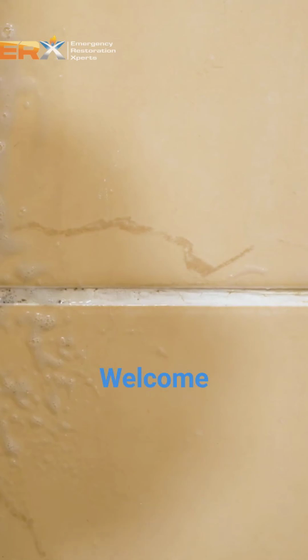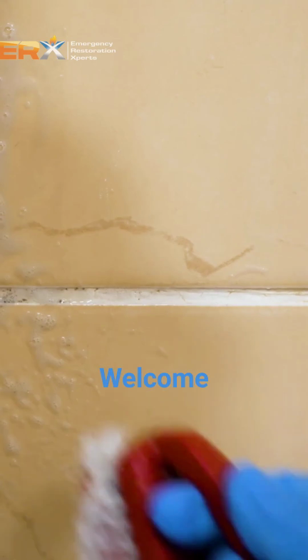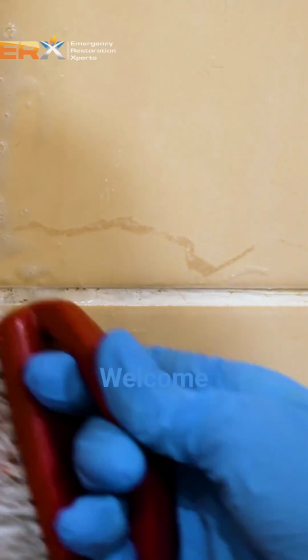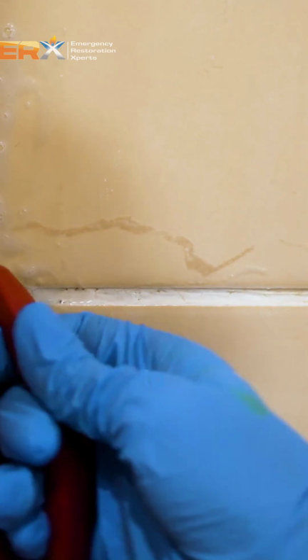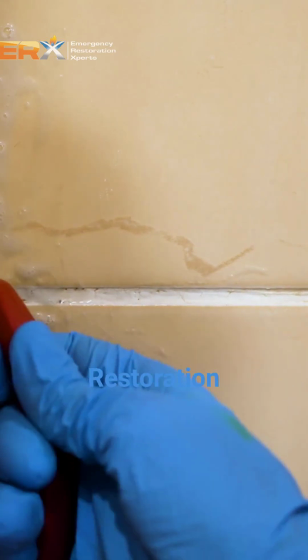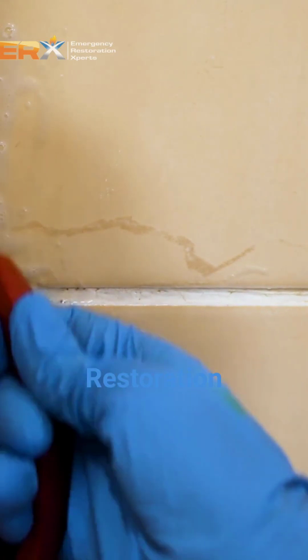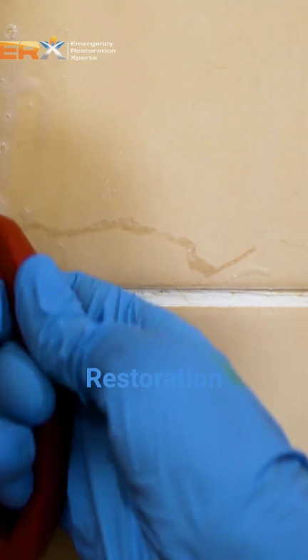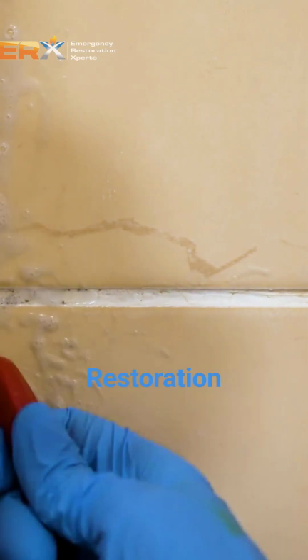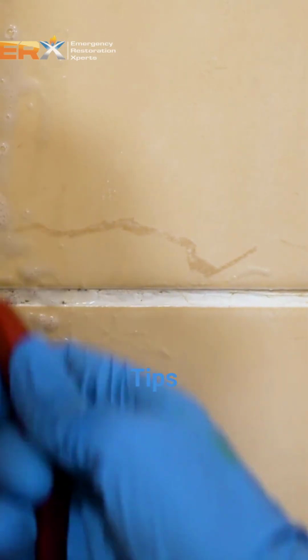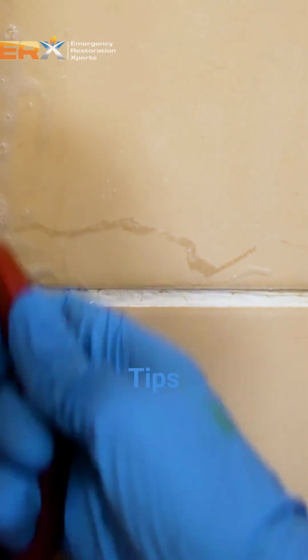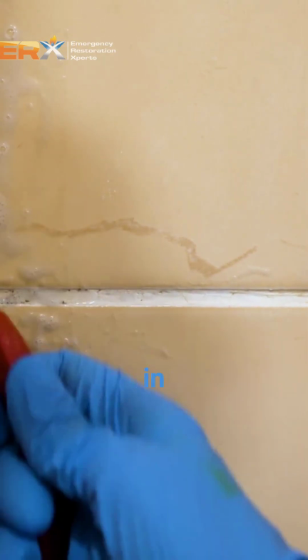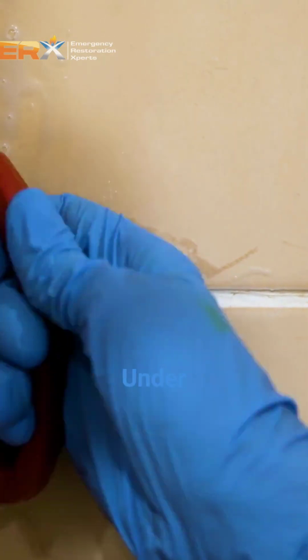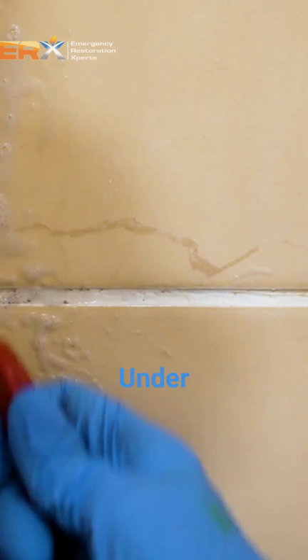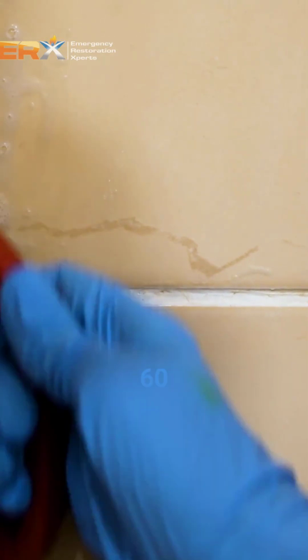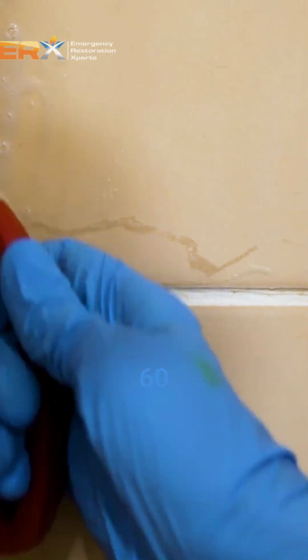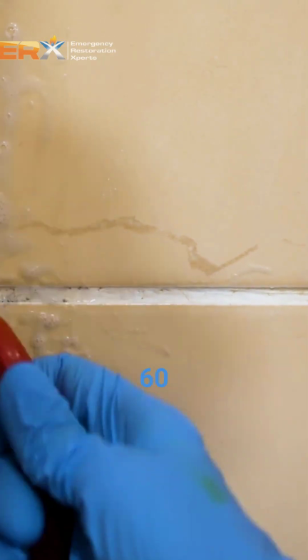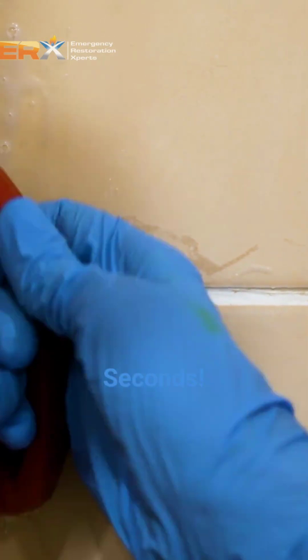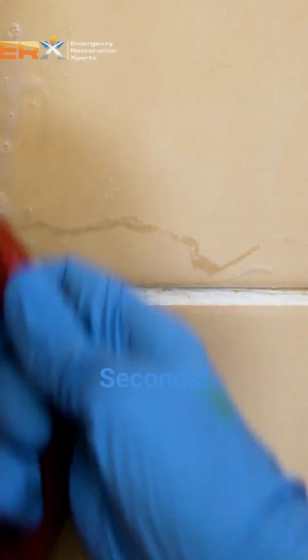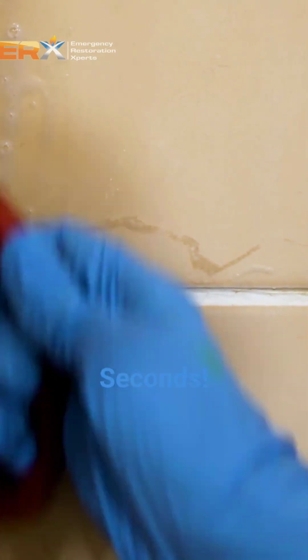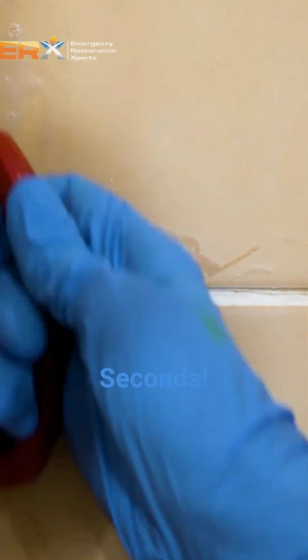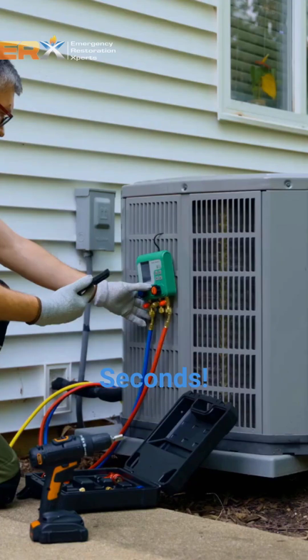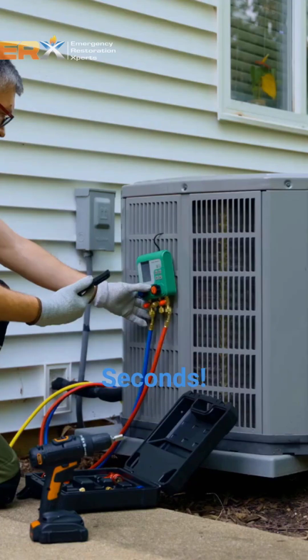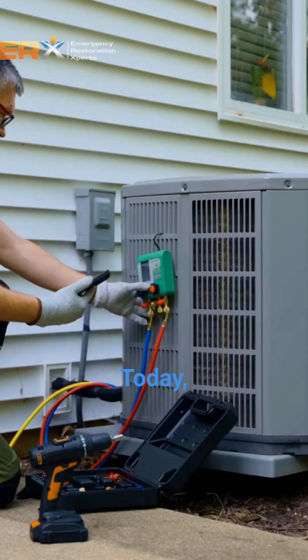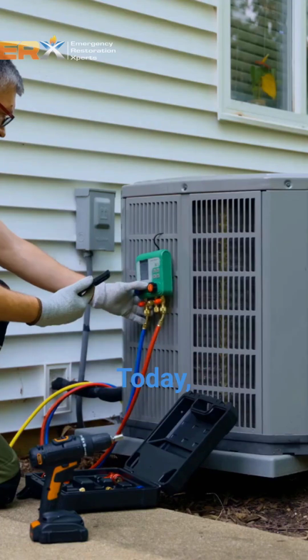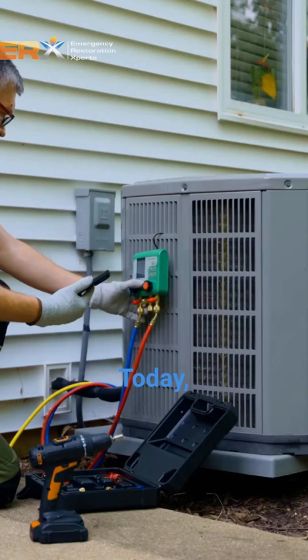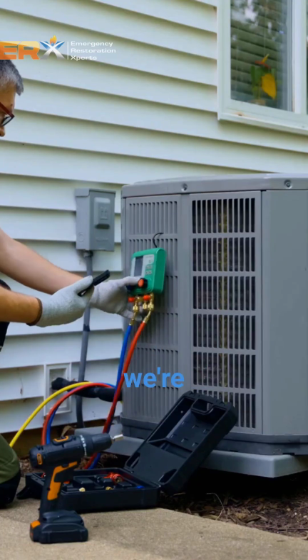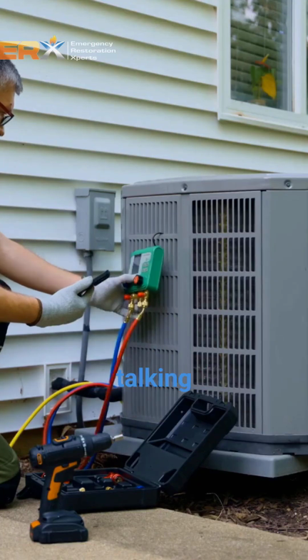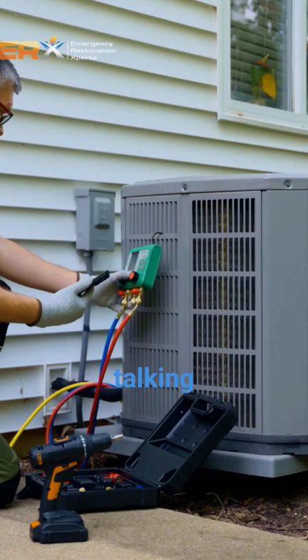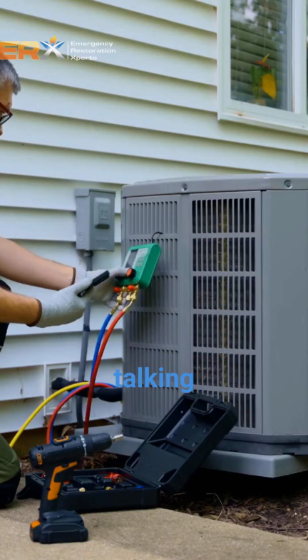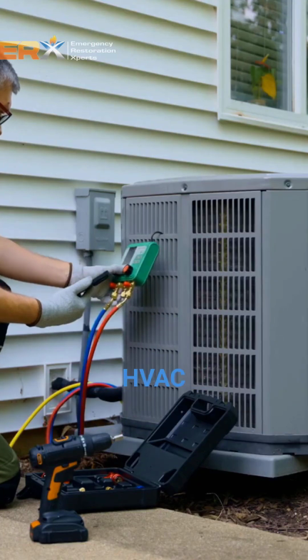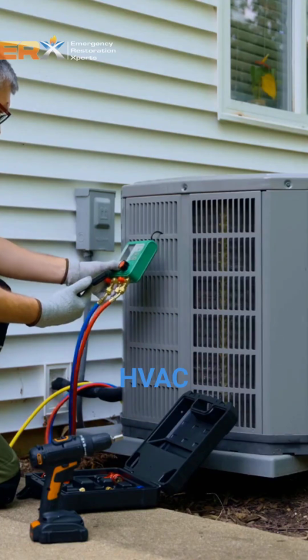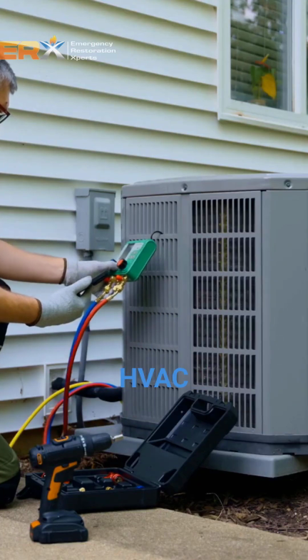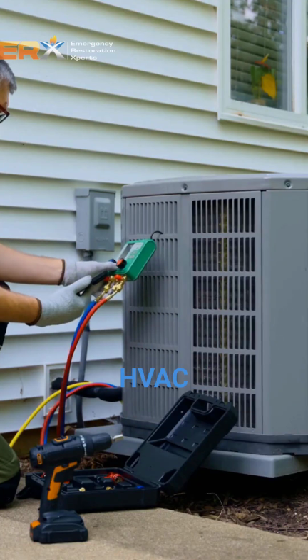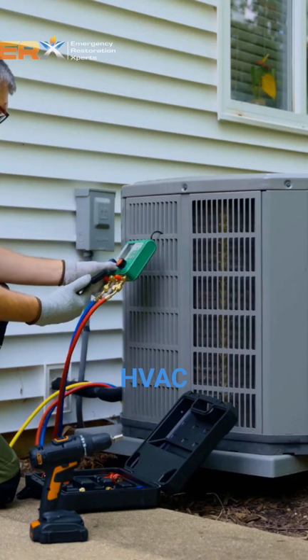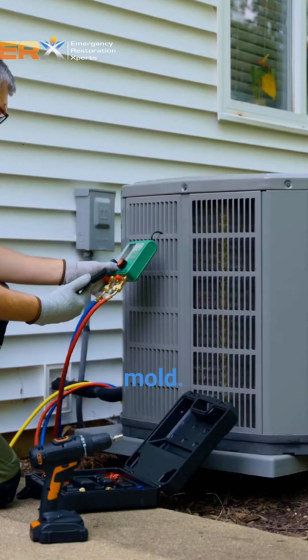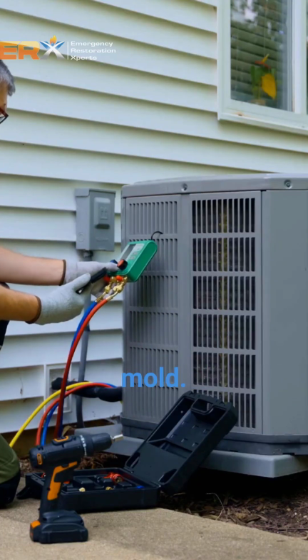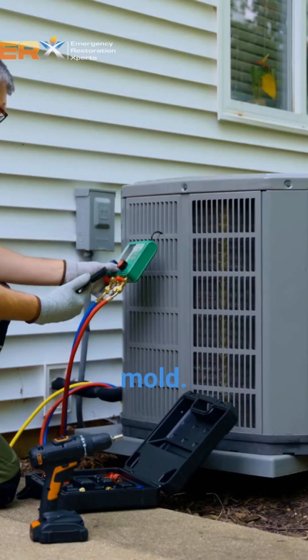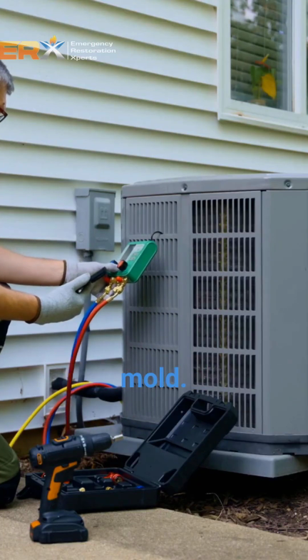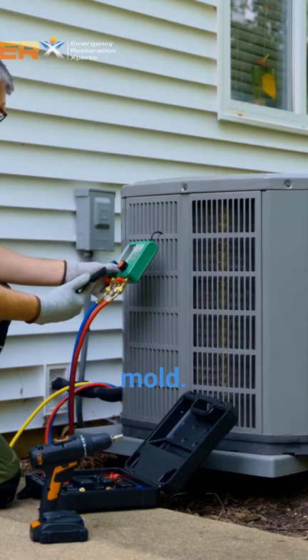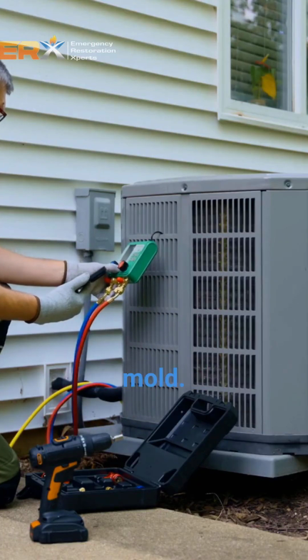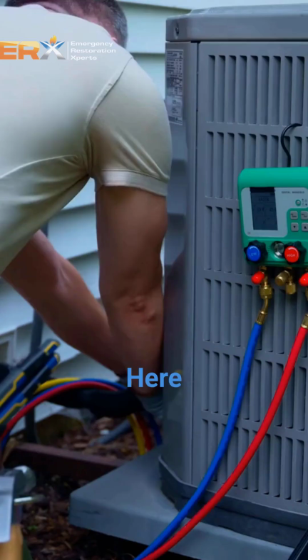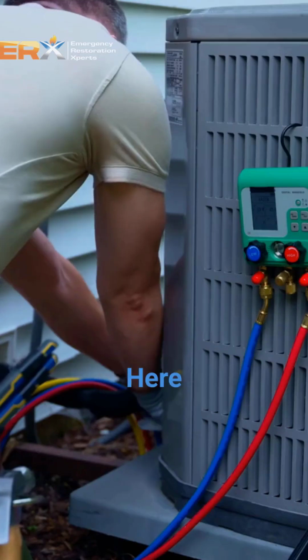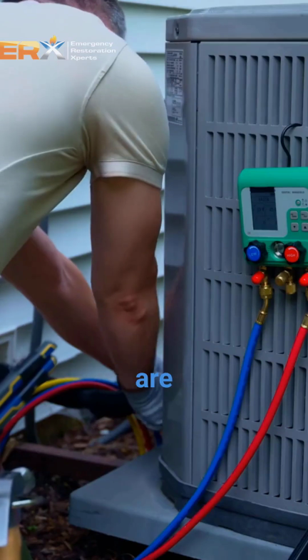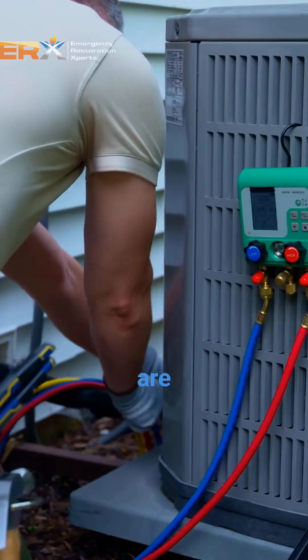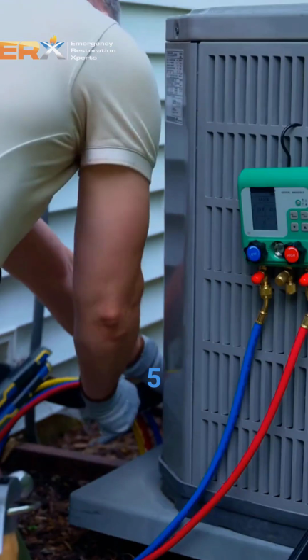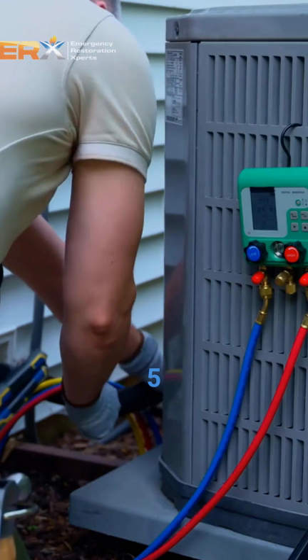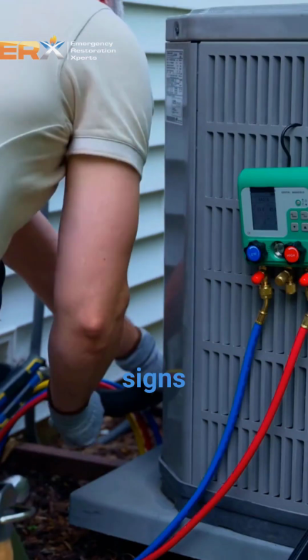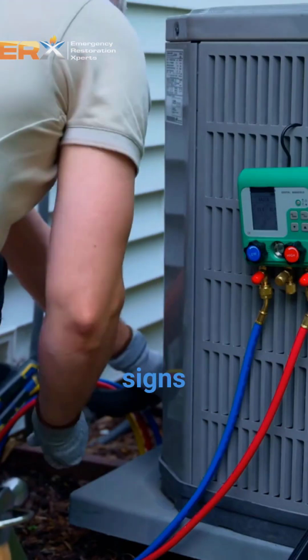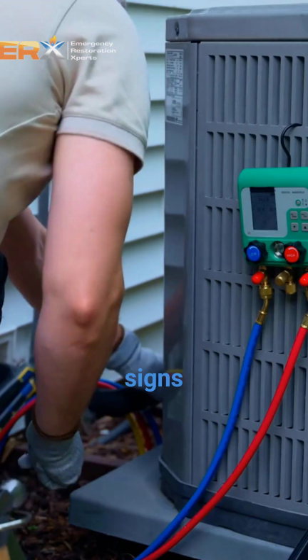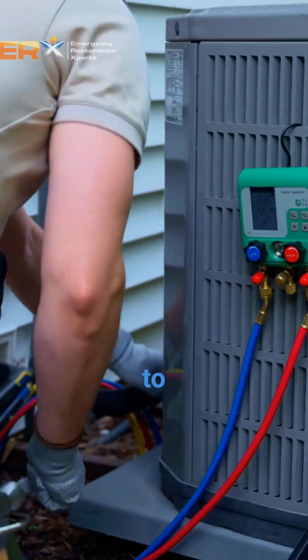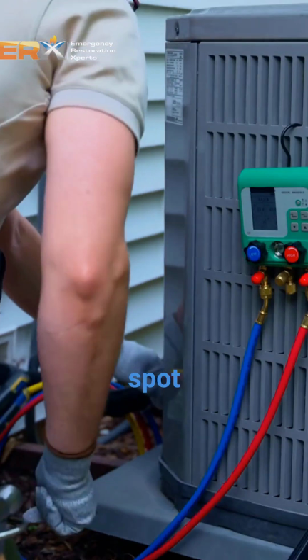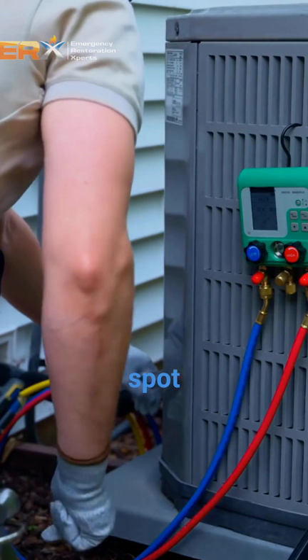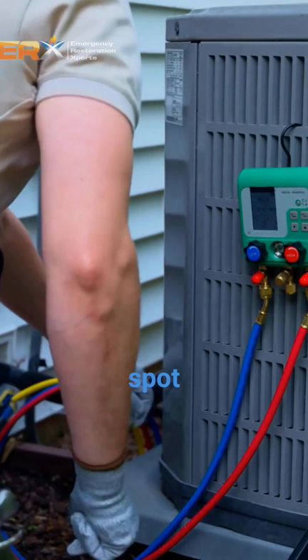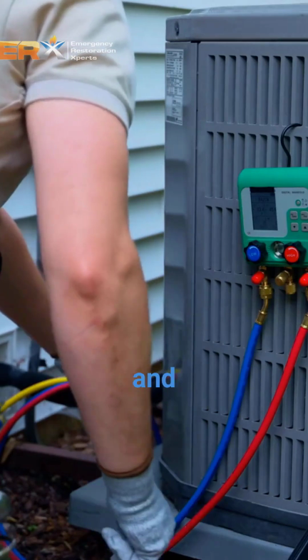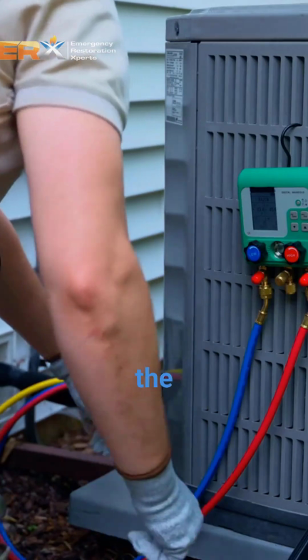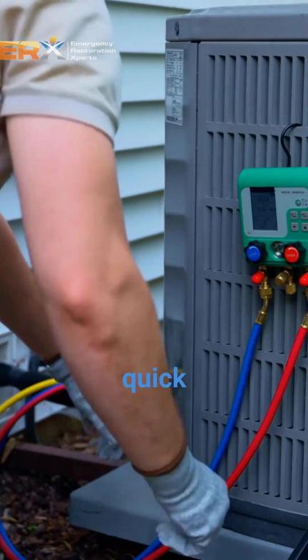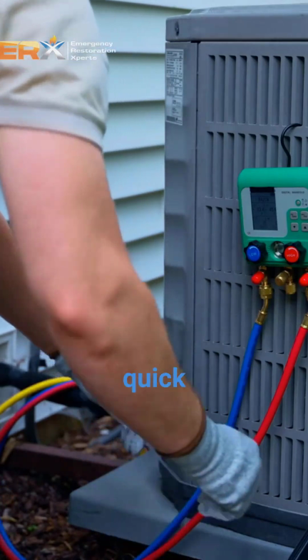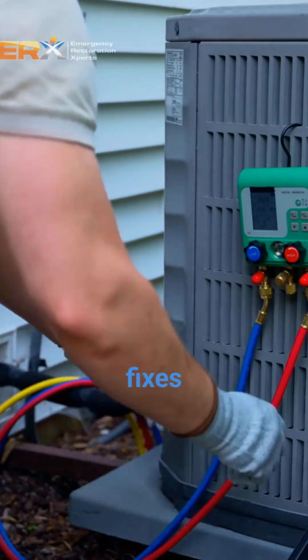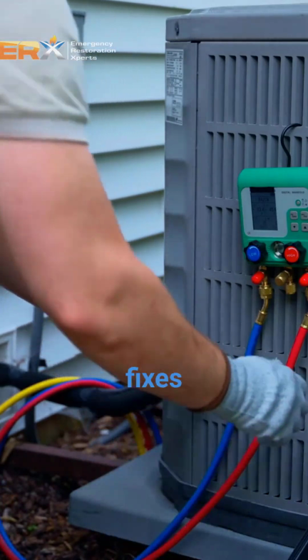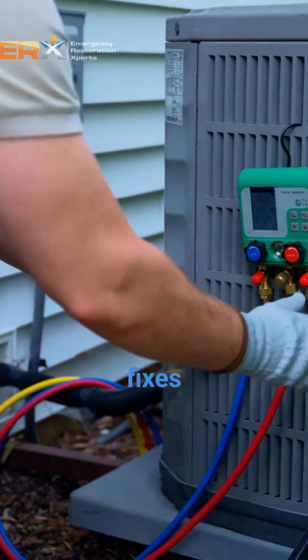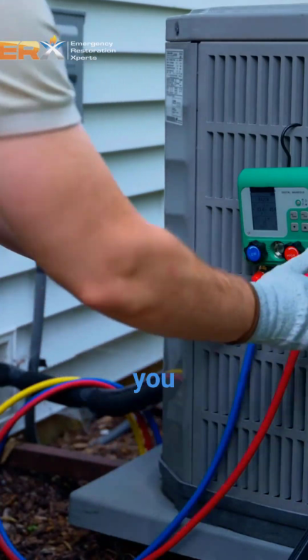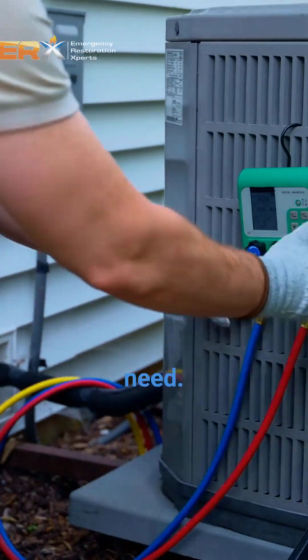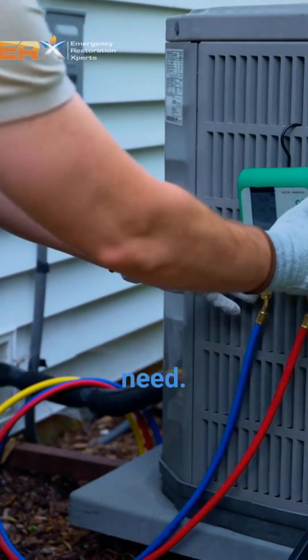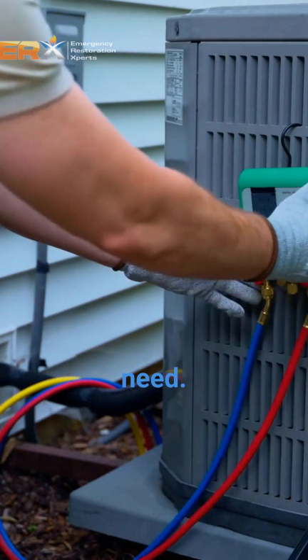Welcome to Restoration Tips in Under 60 Seconds. Today we're talking HVAC mold. Here are five signs to spot and the quick fixes you need.